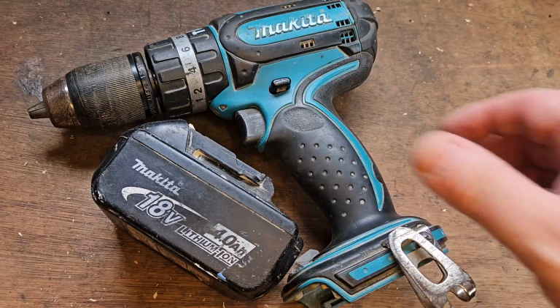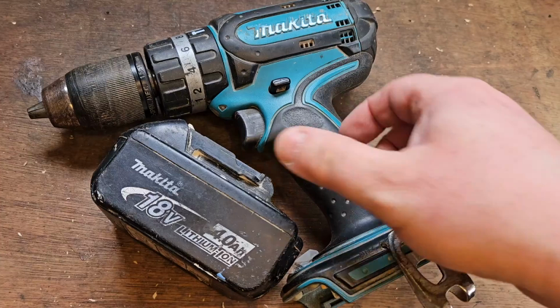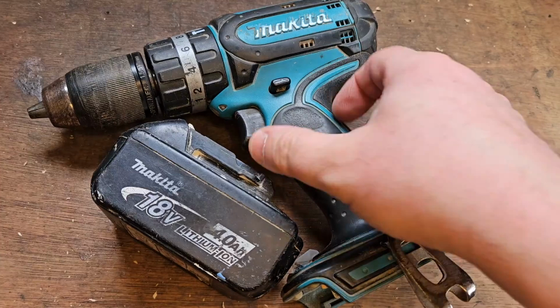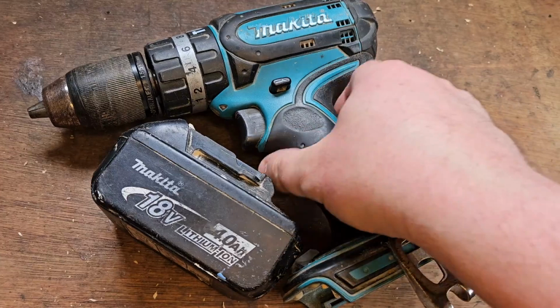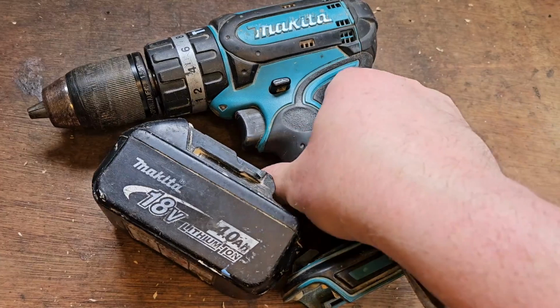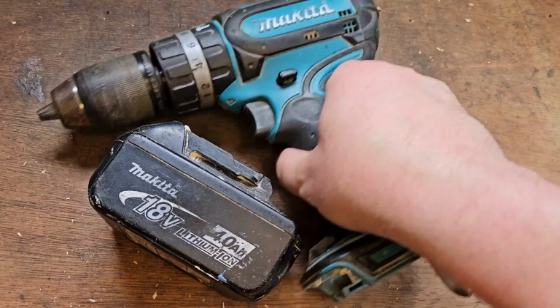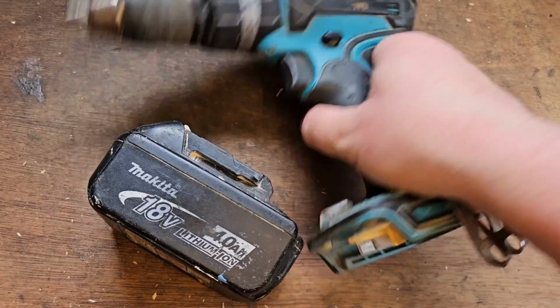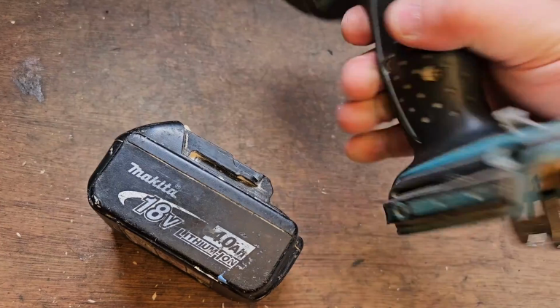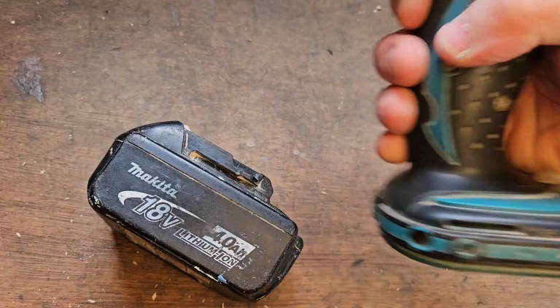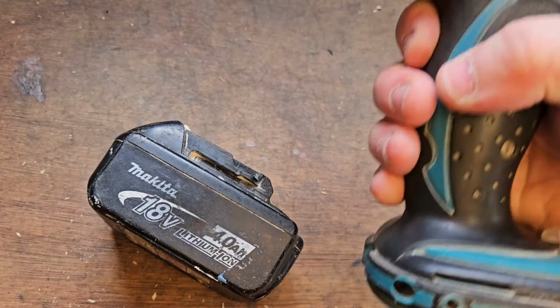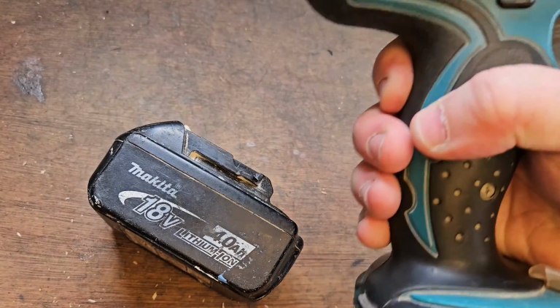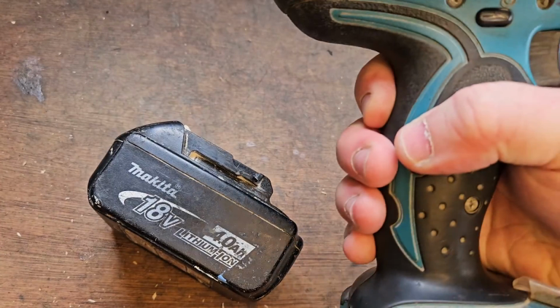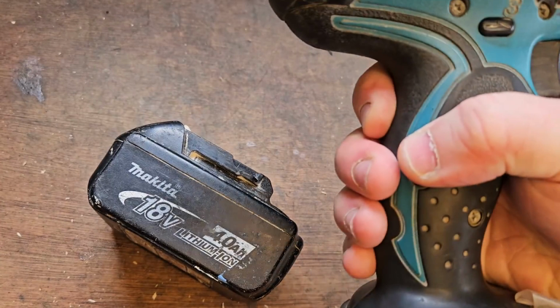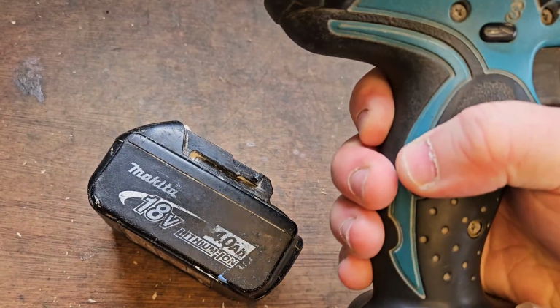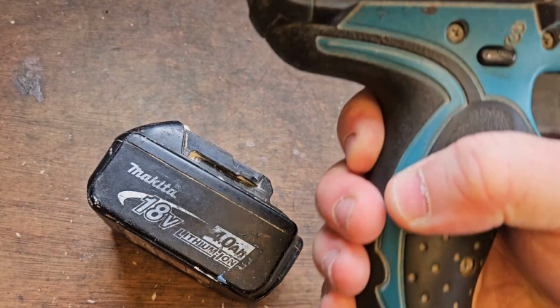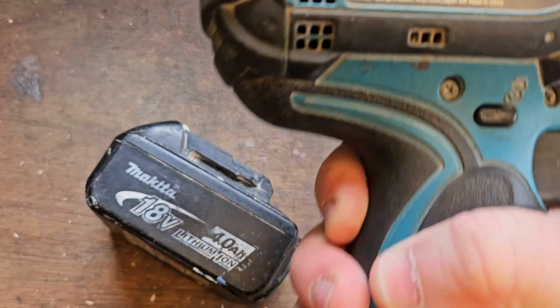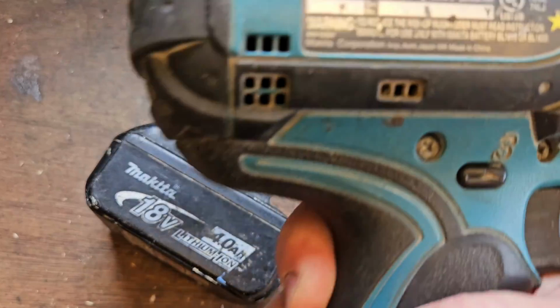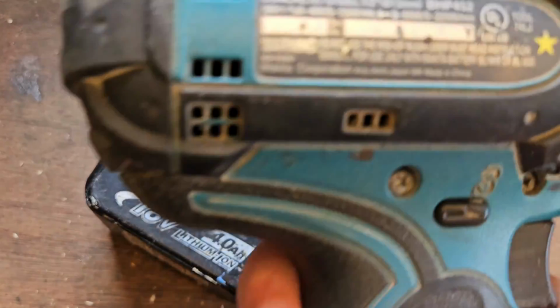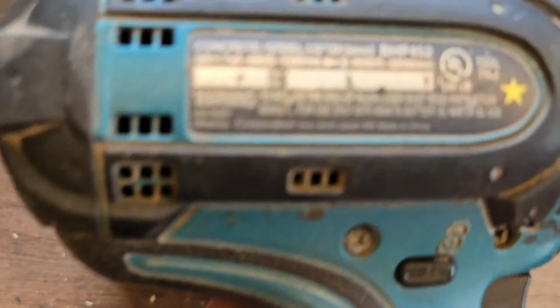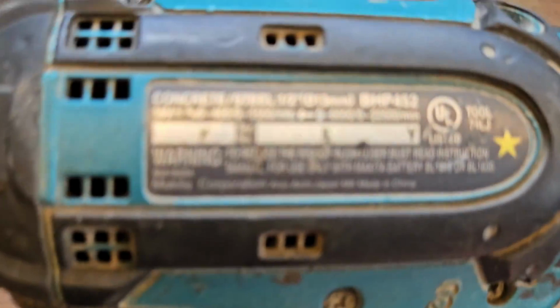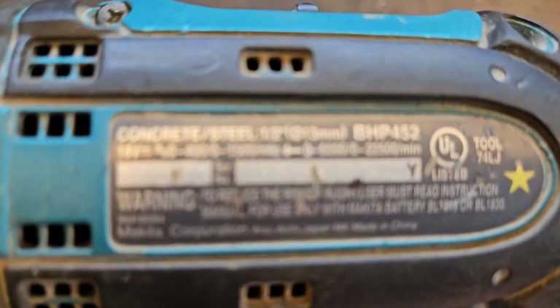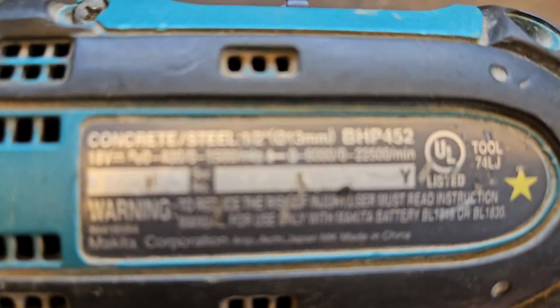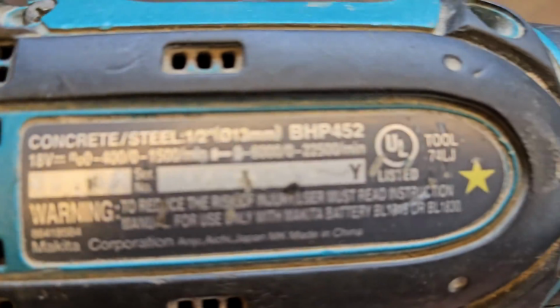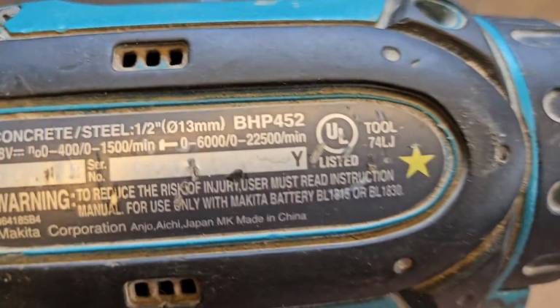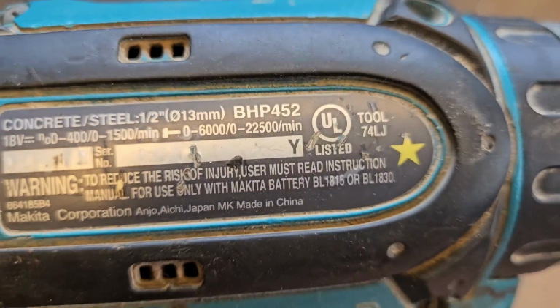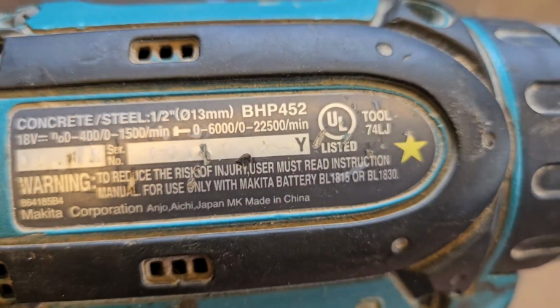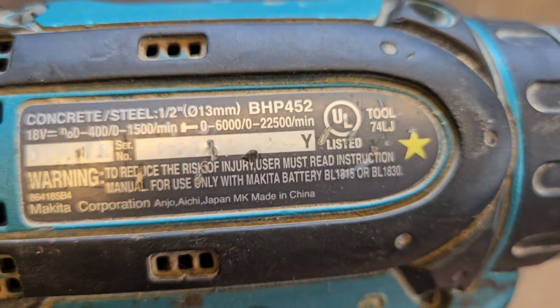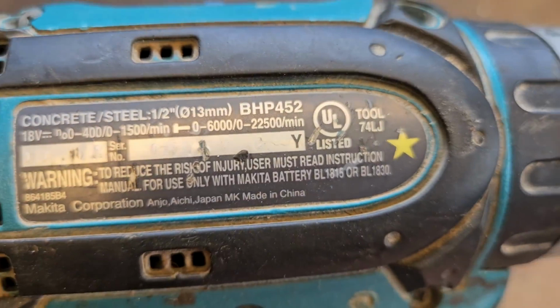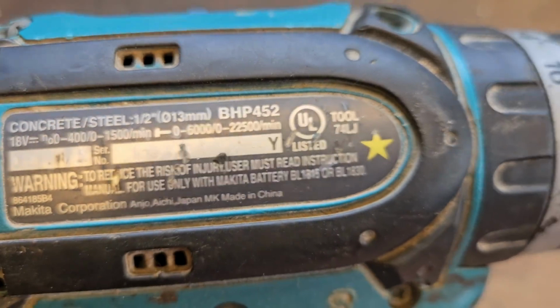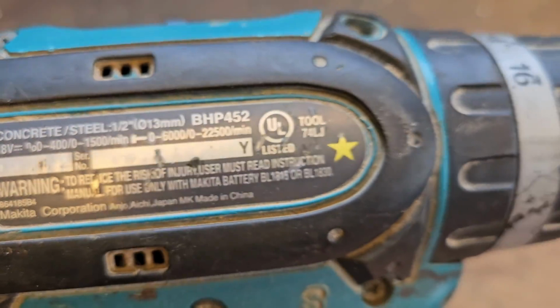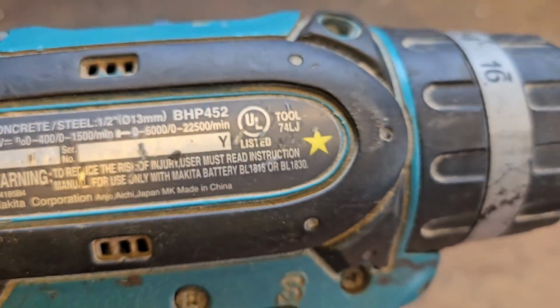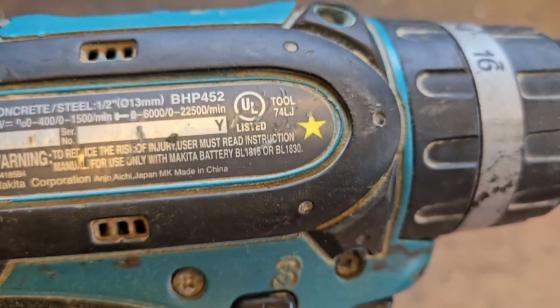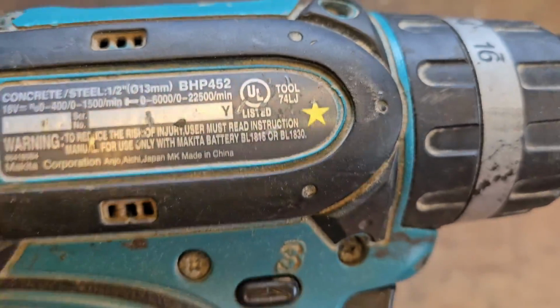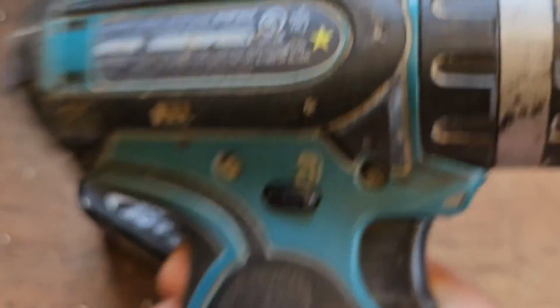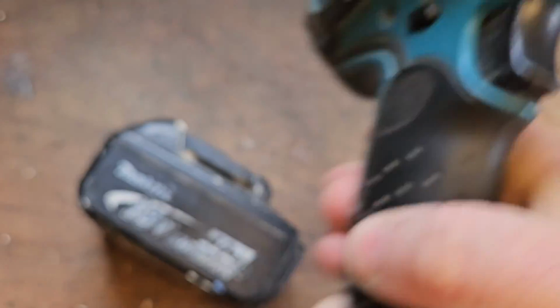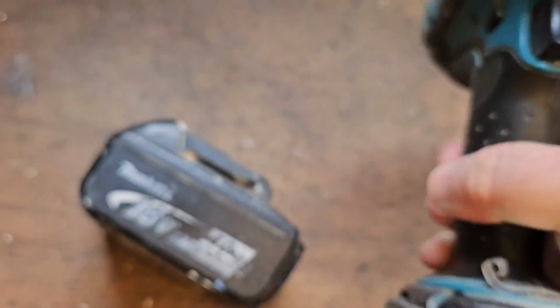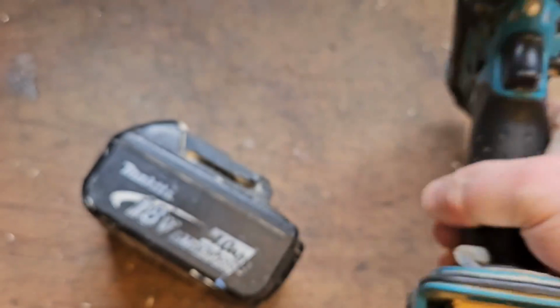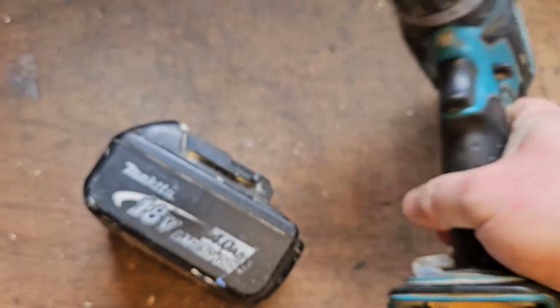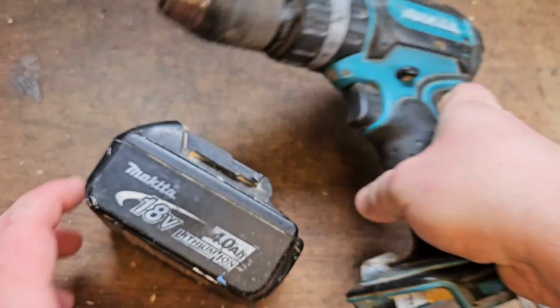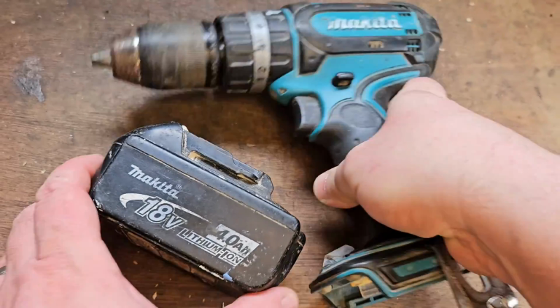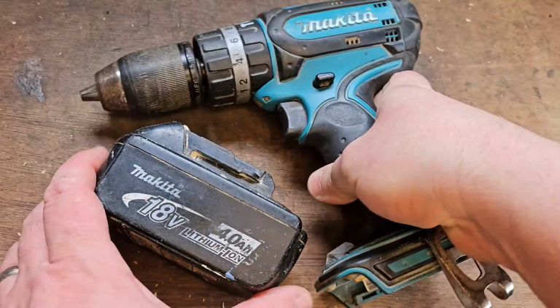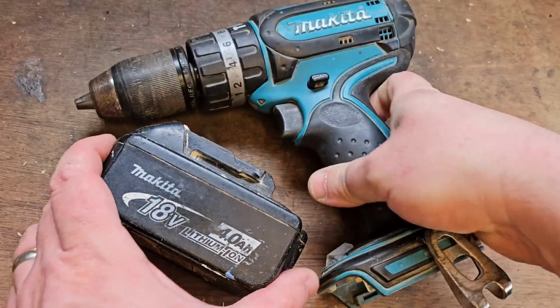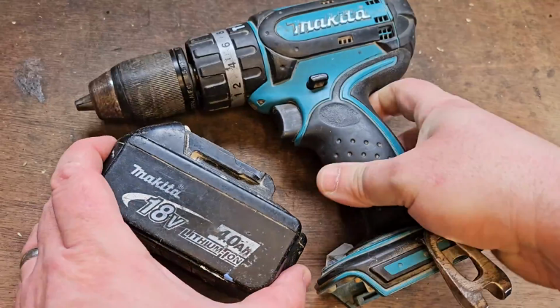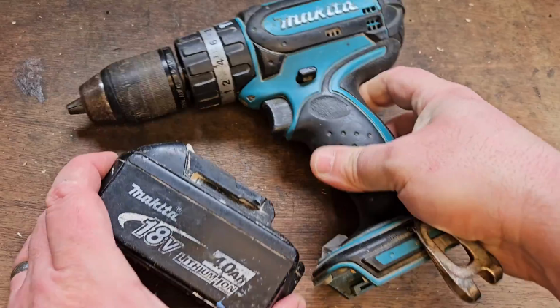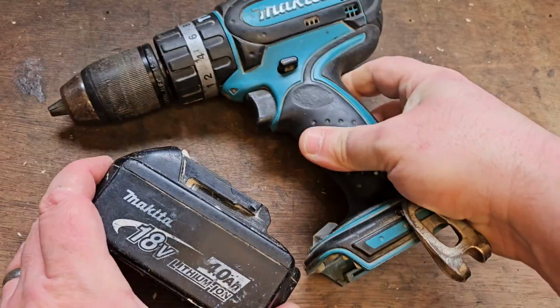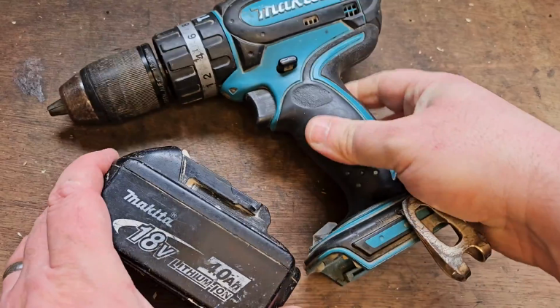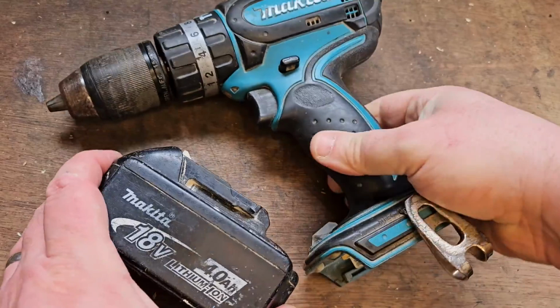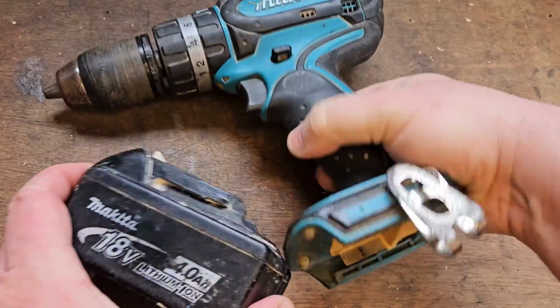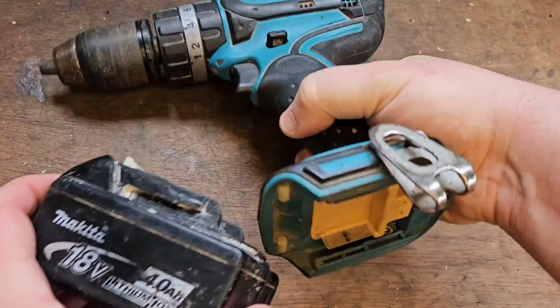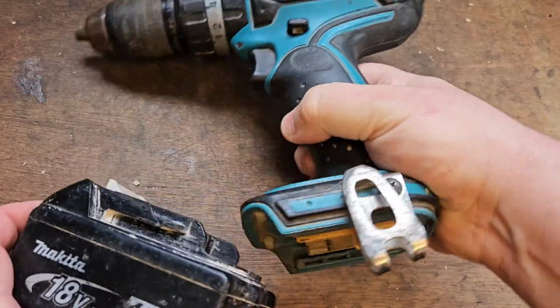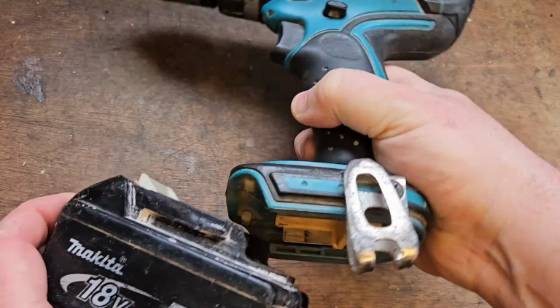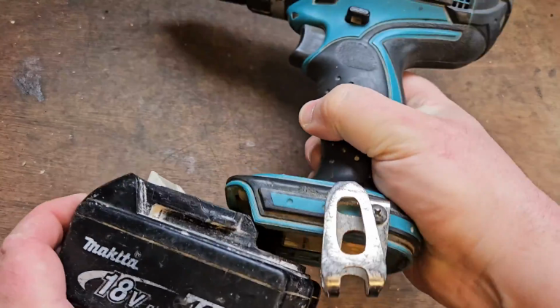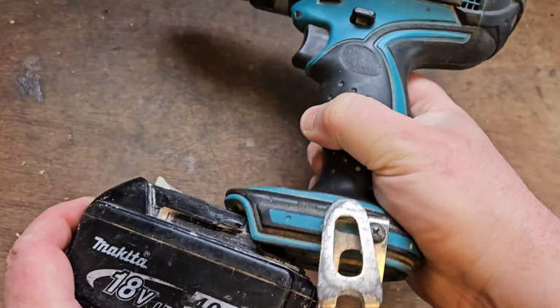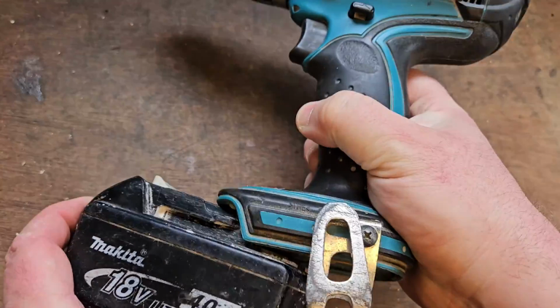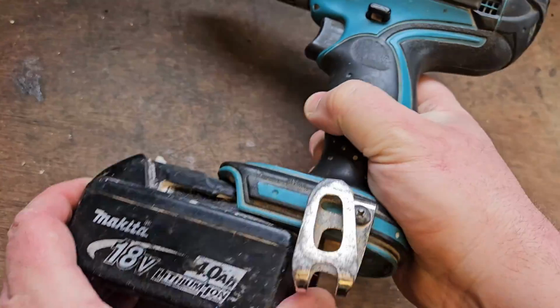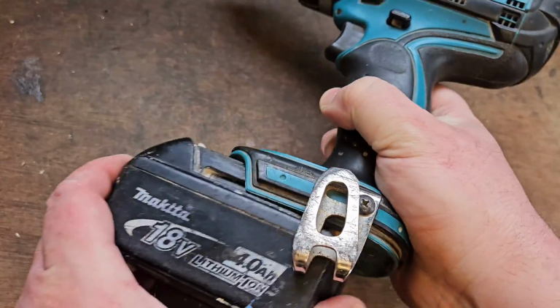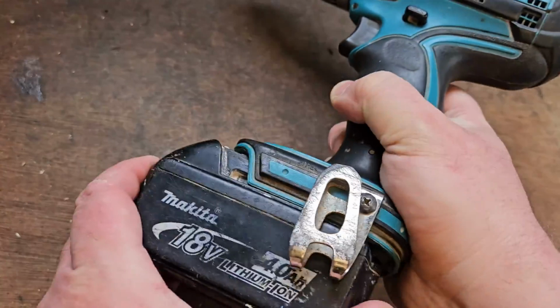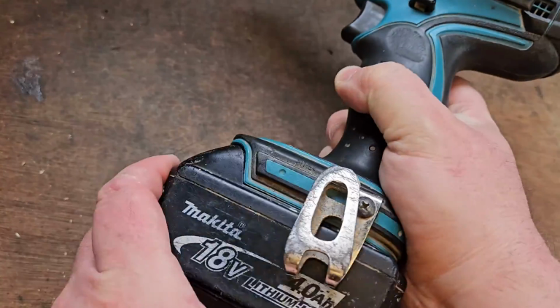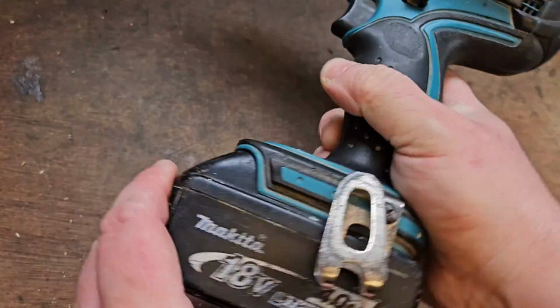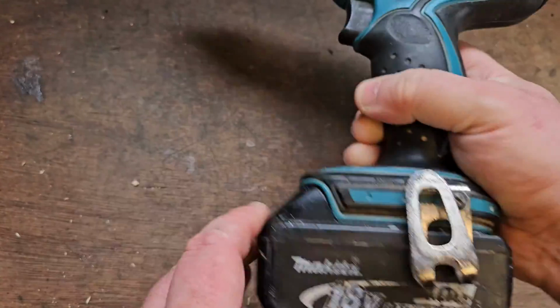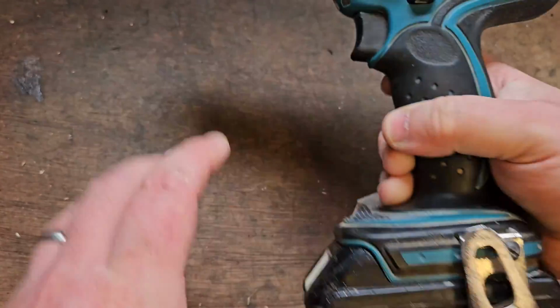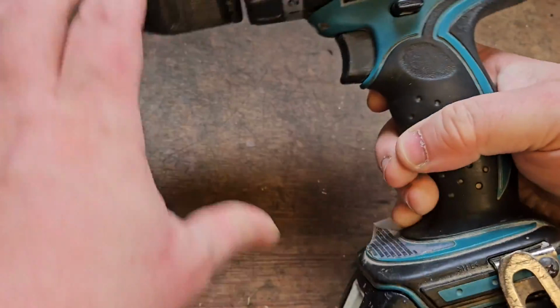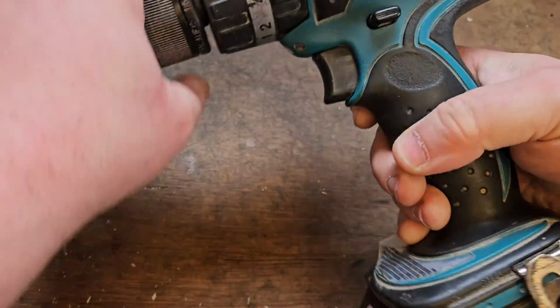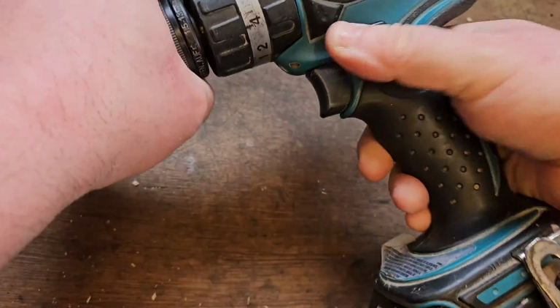Hello and welcome. Today we've got this BHP452. This is an old Makita brush machine, and this one's got an issue.